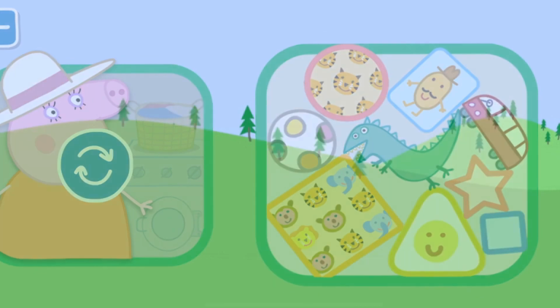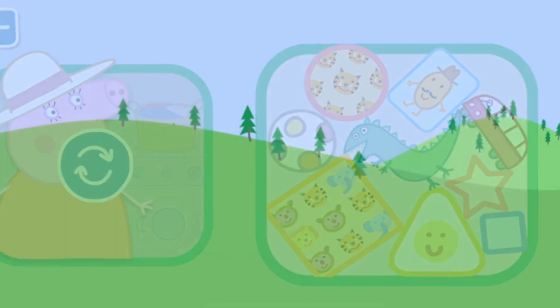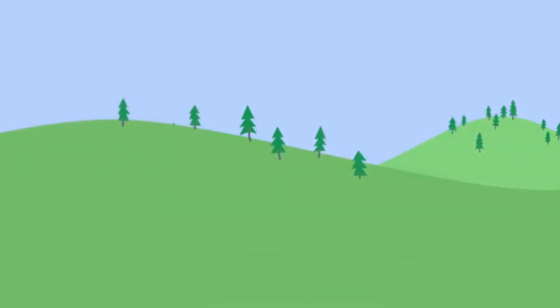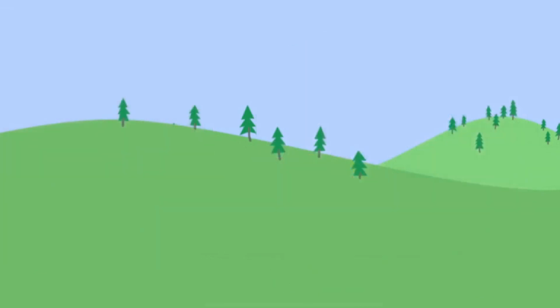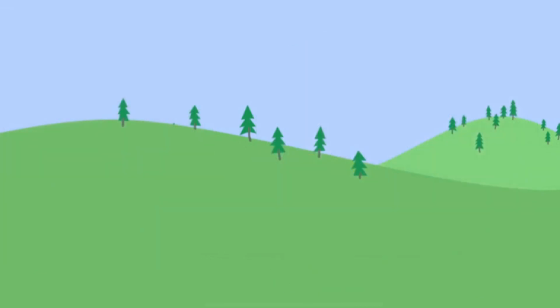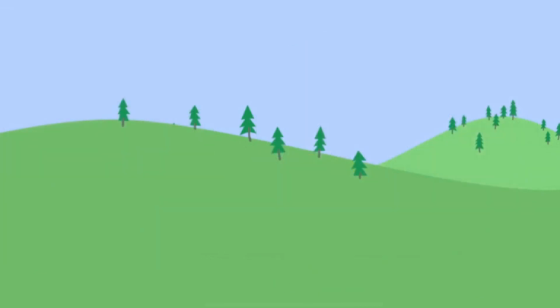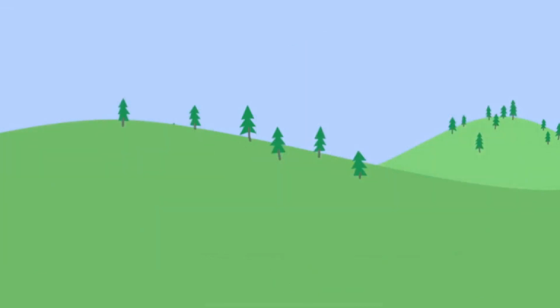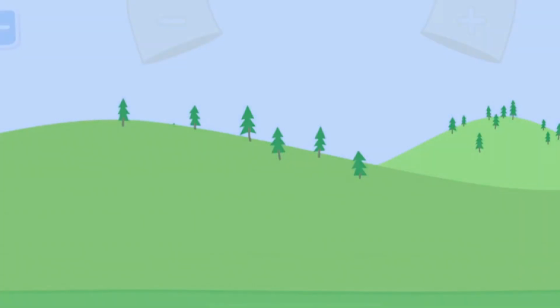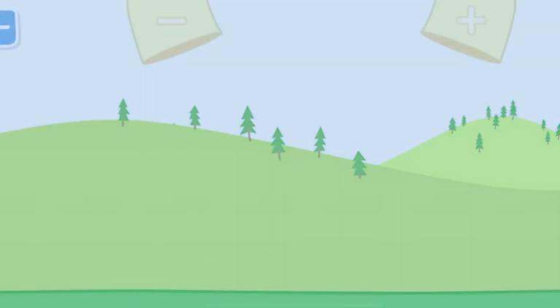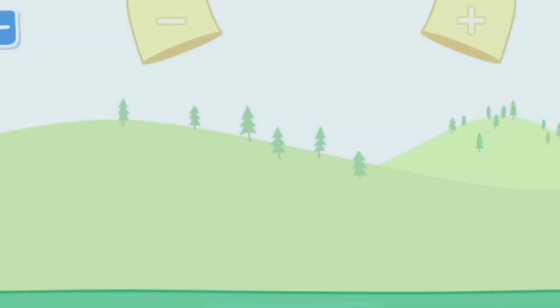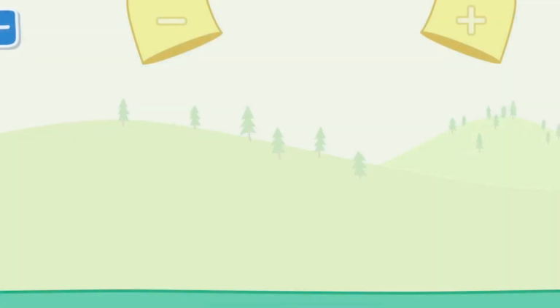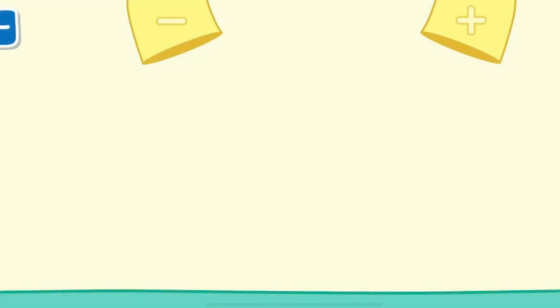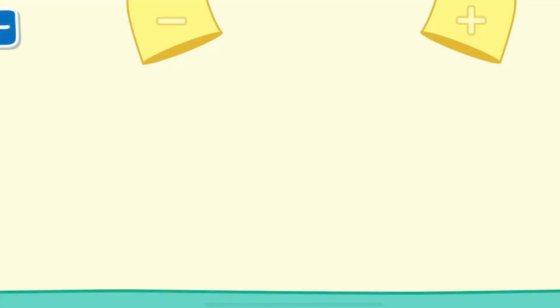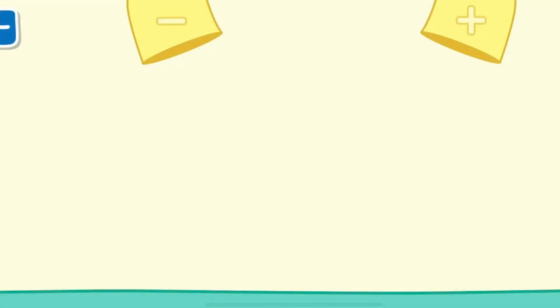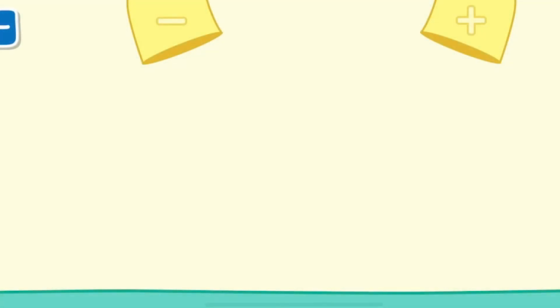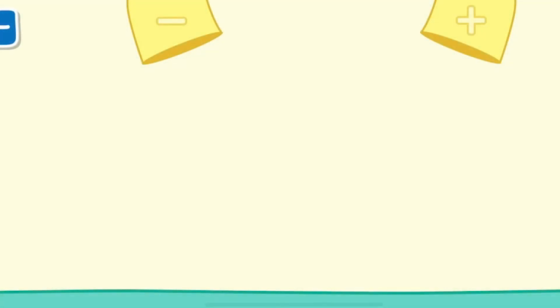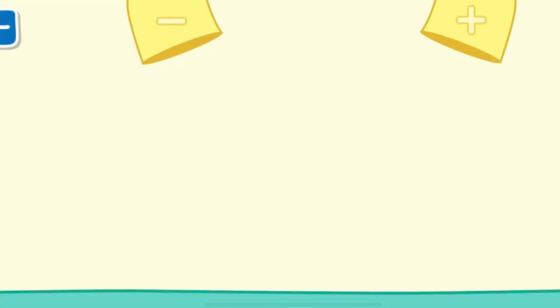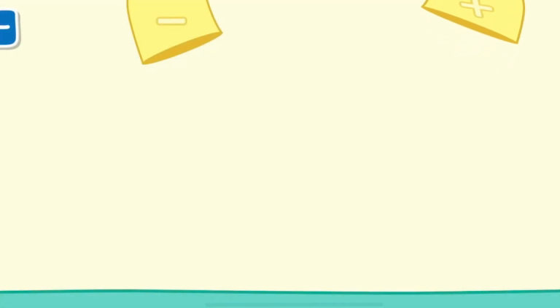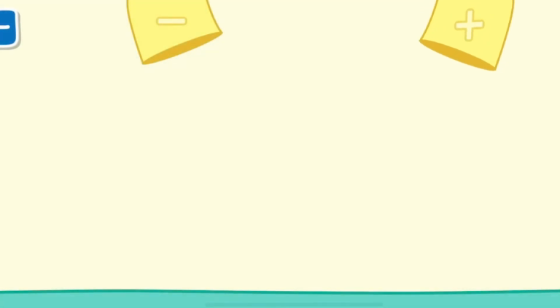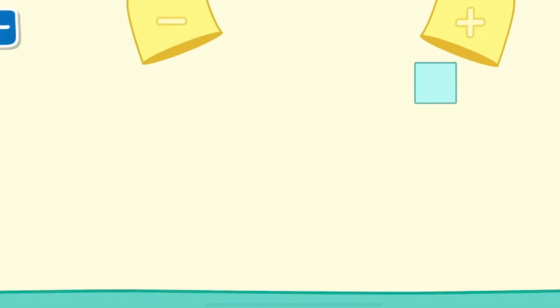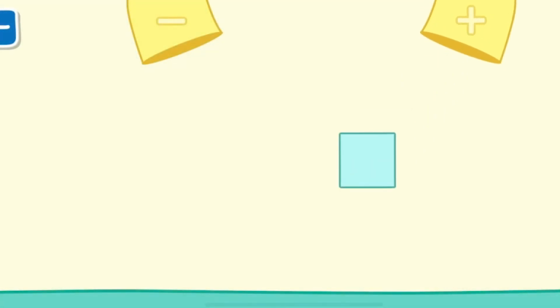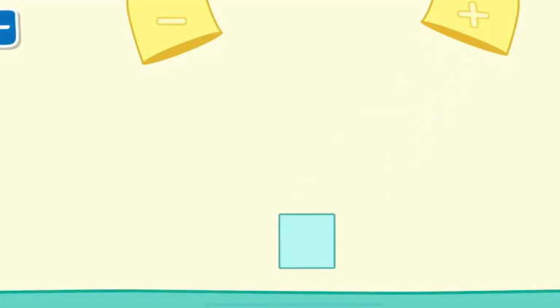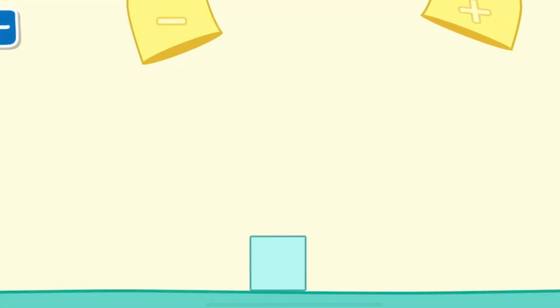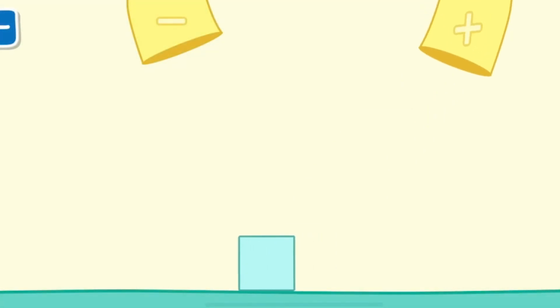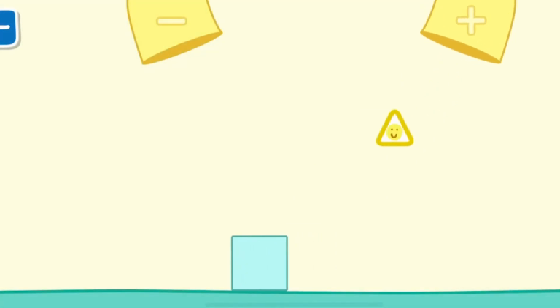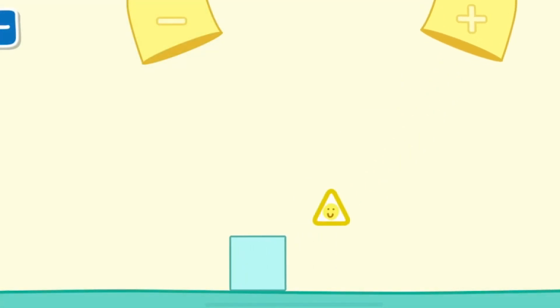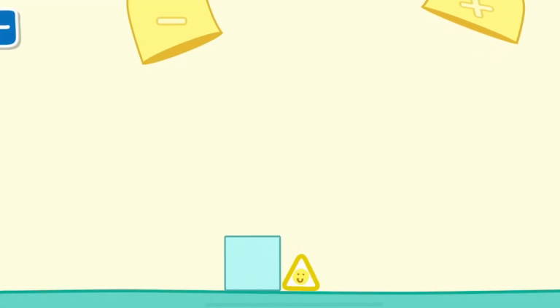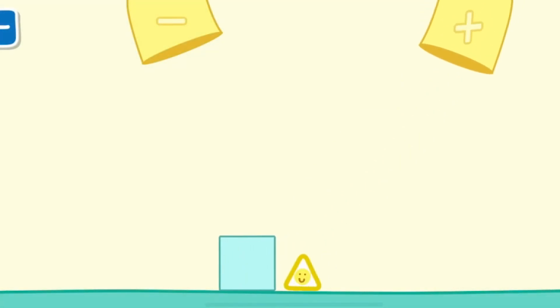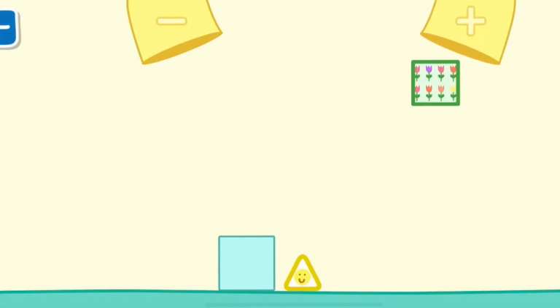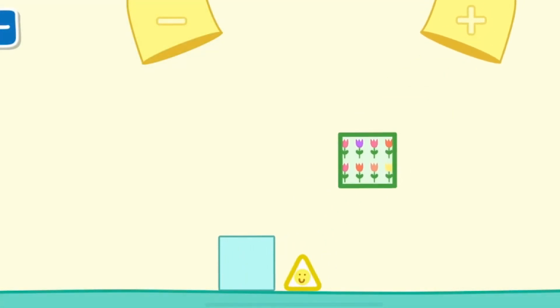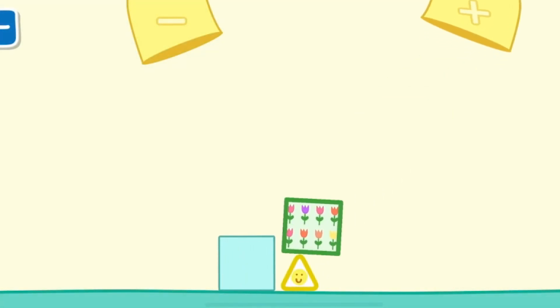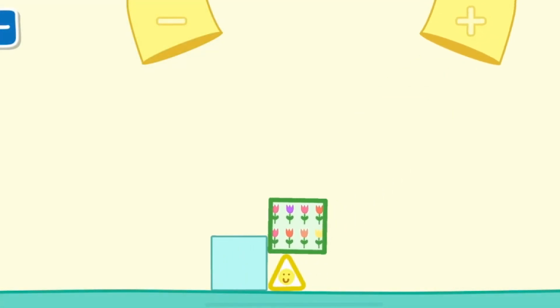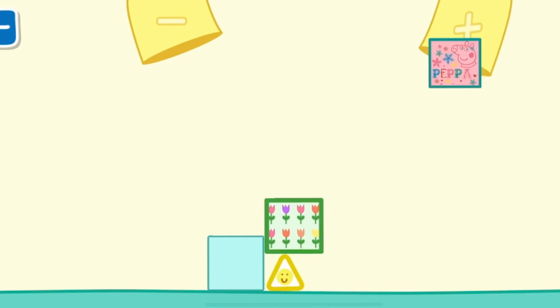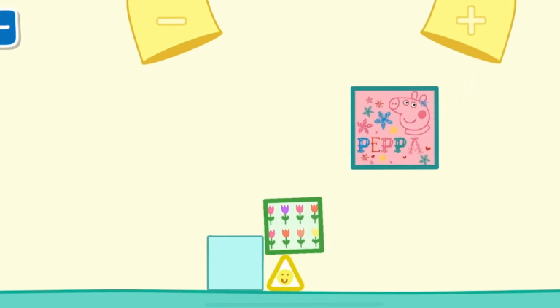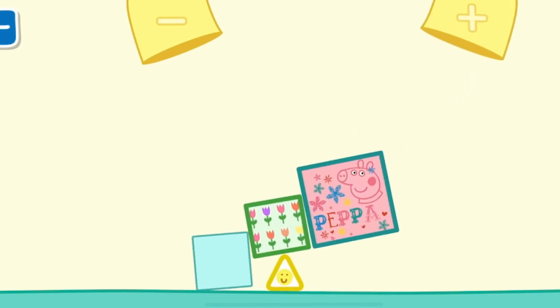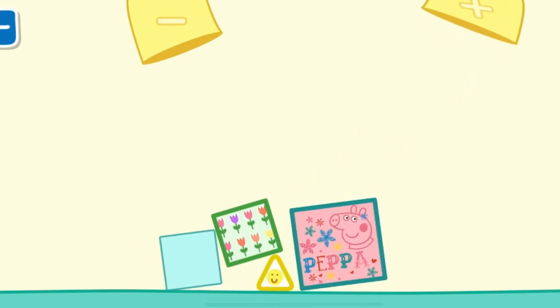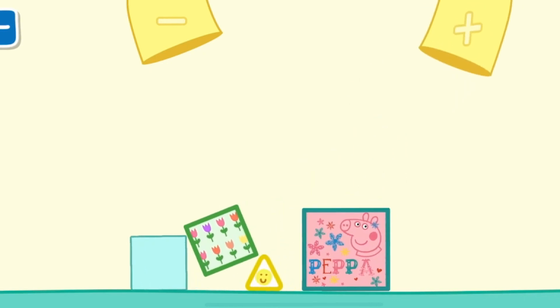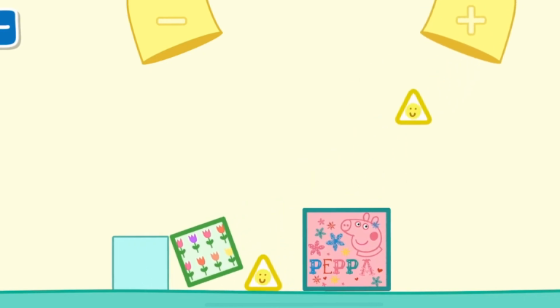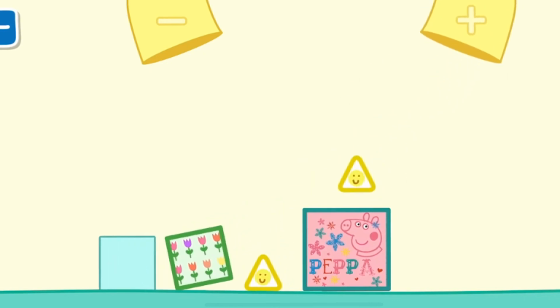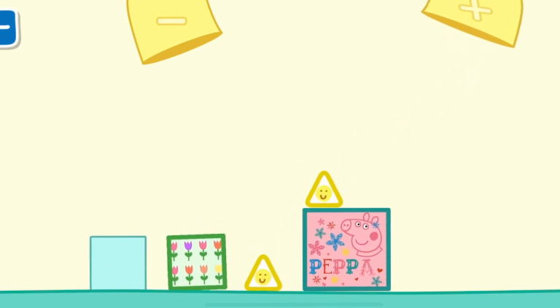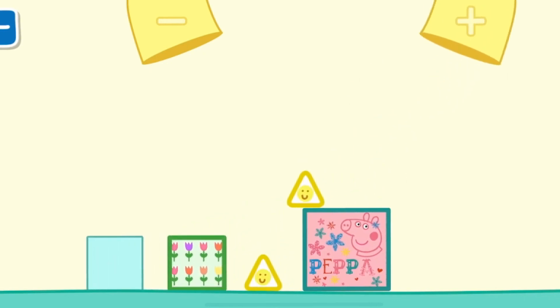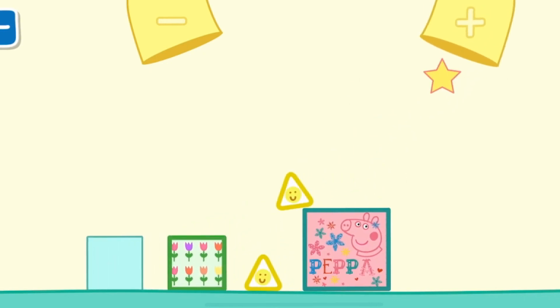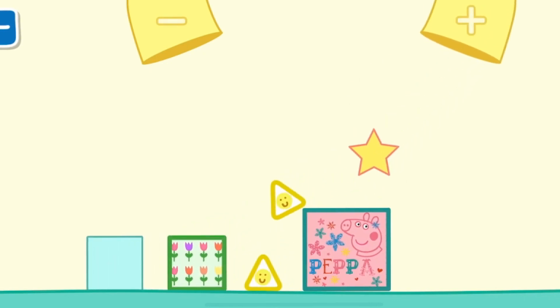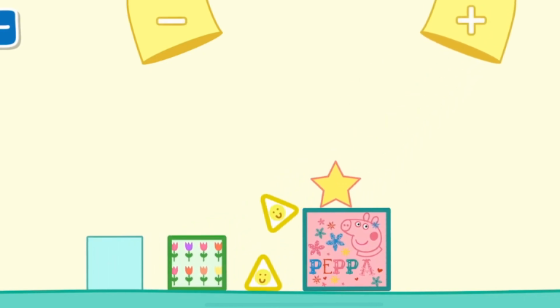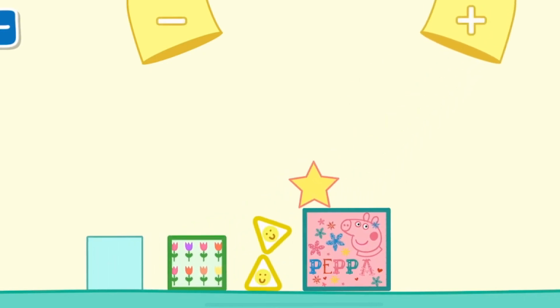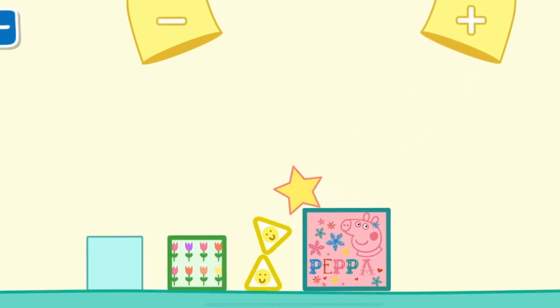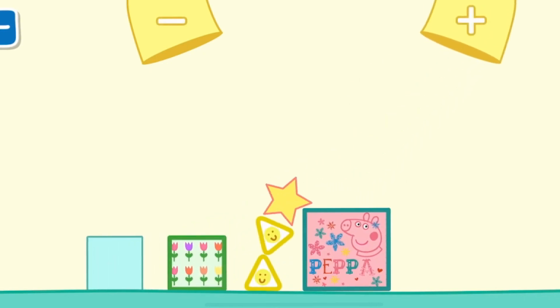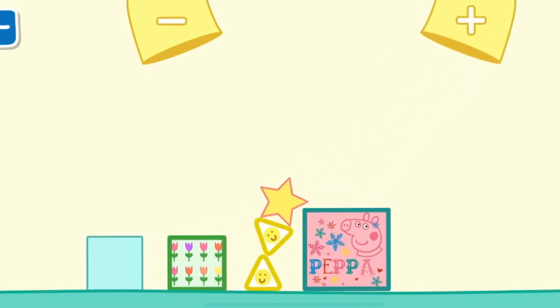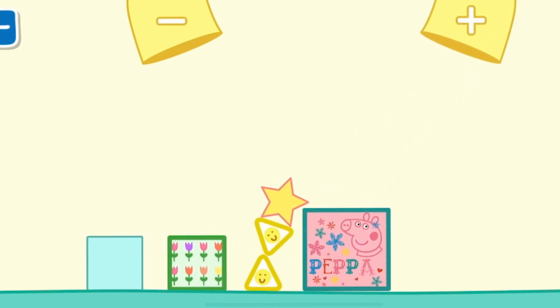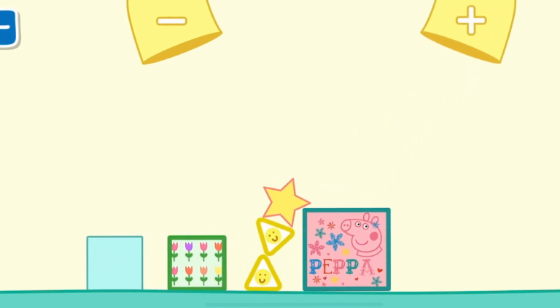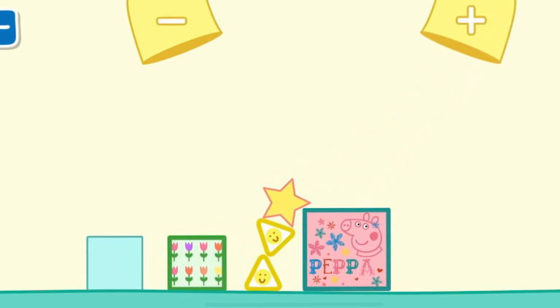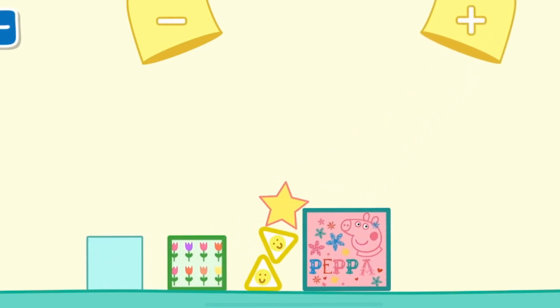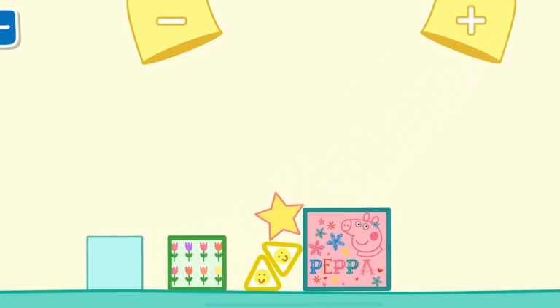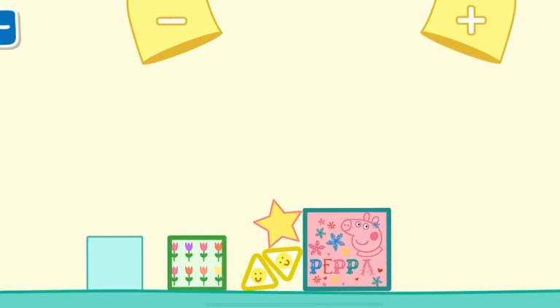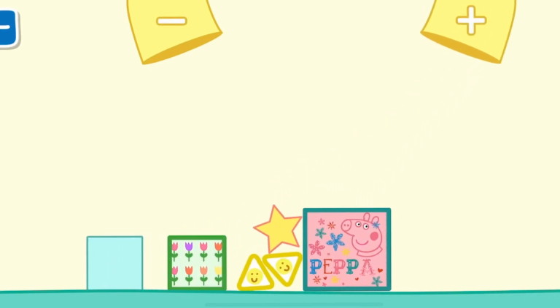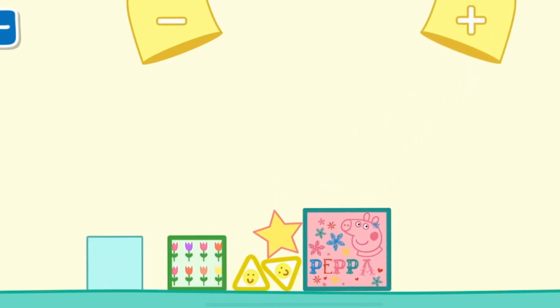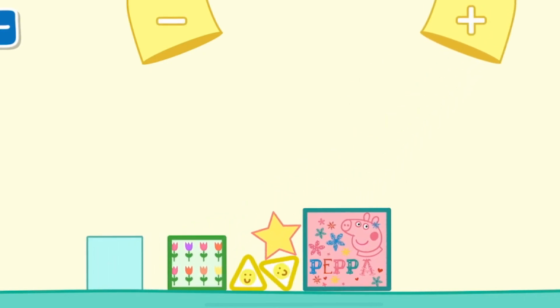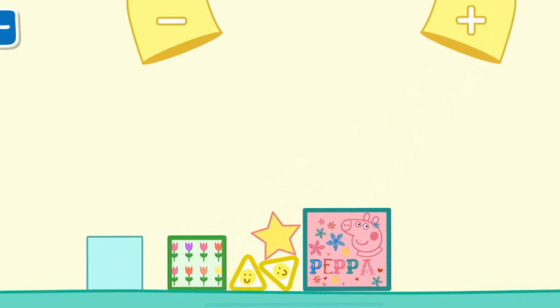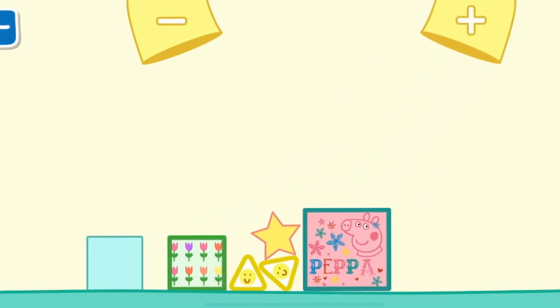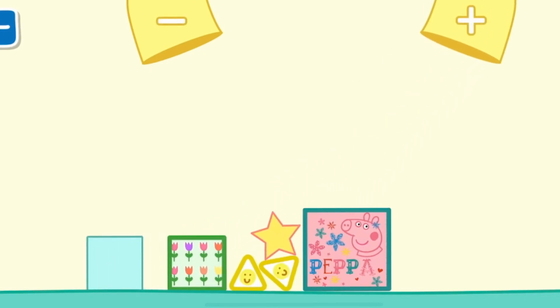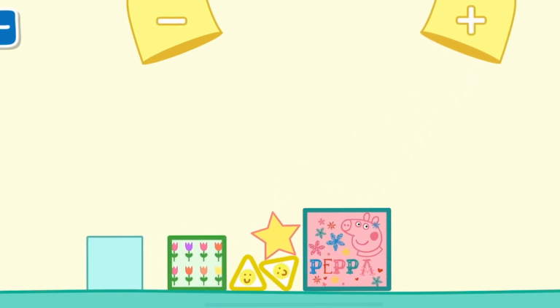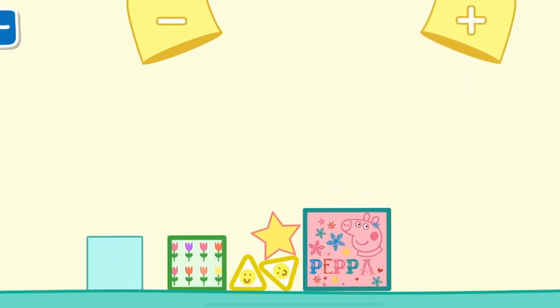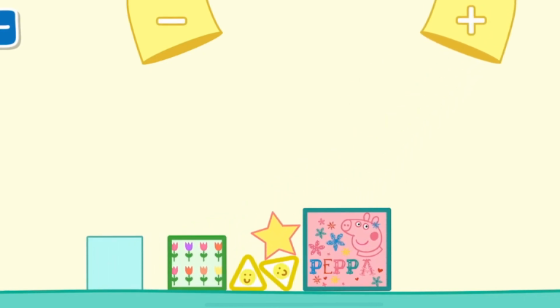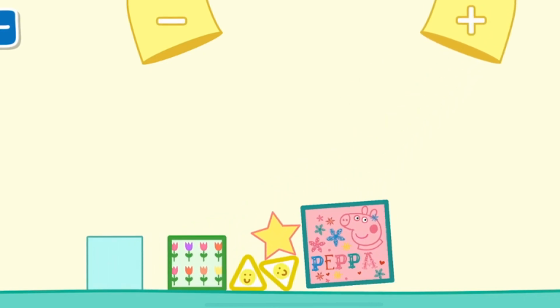10. Can you help Peppa build a tower? 1, 2, 3, 4, 5.